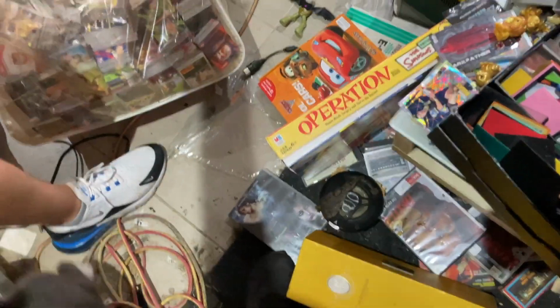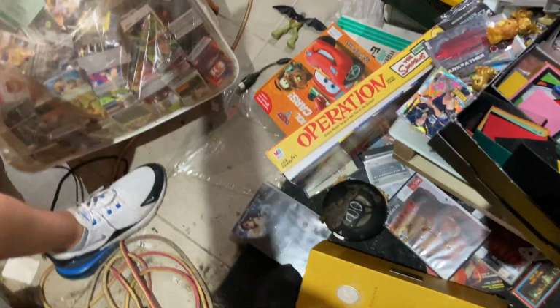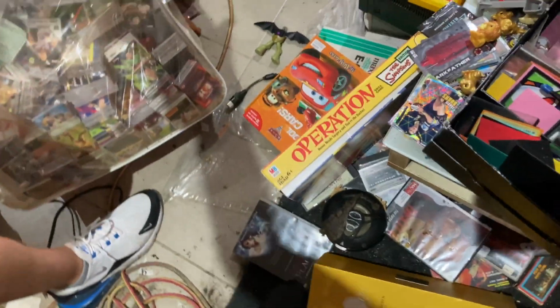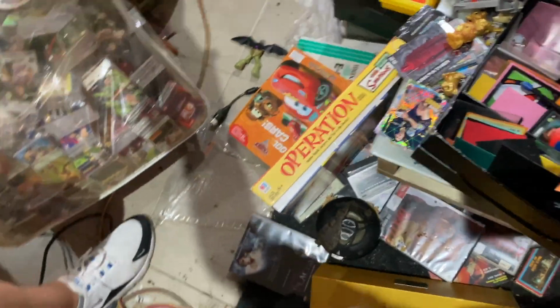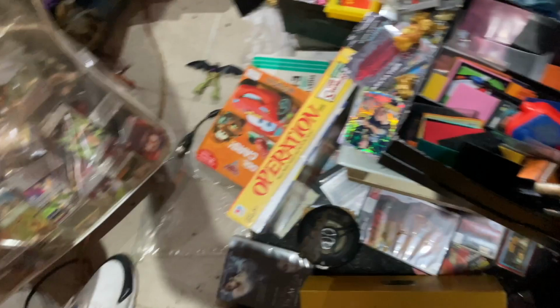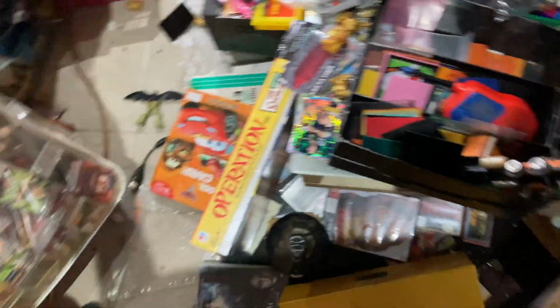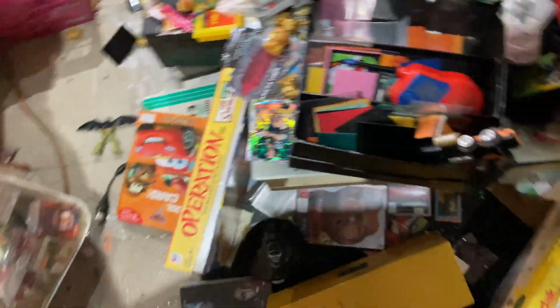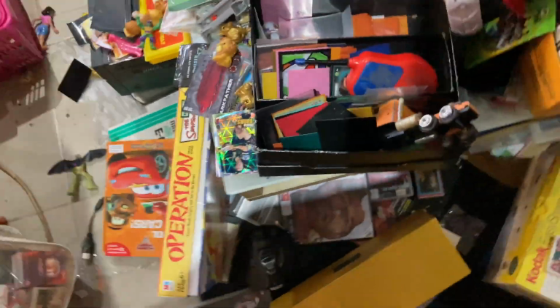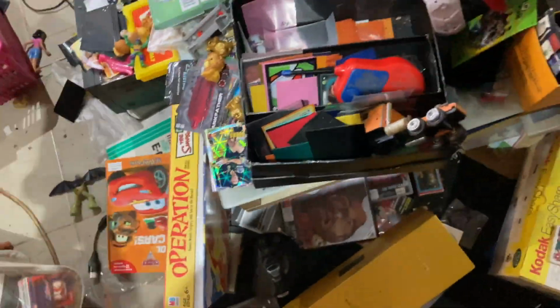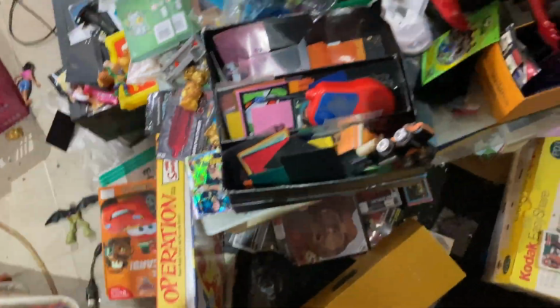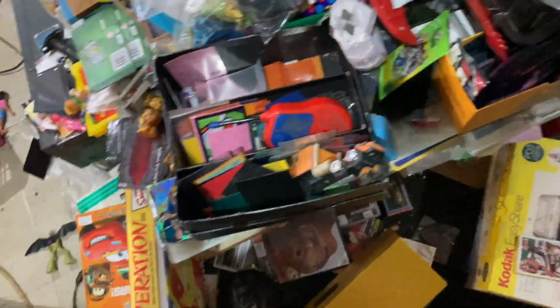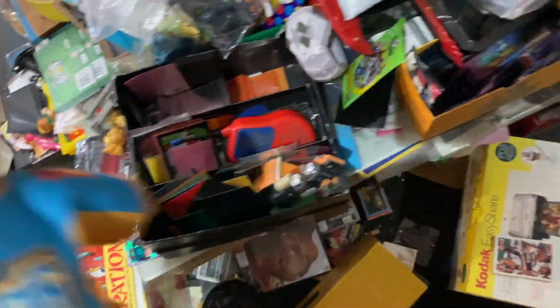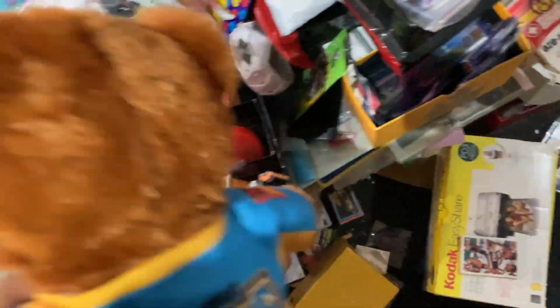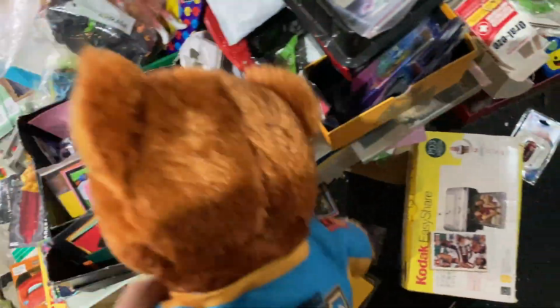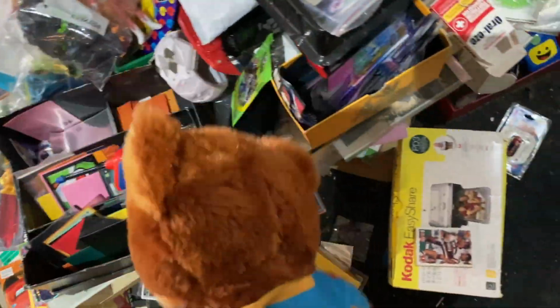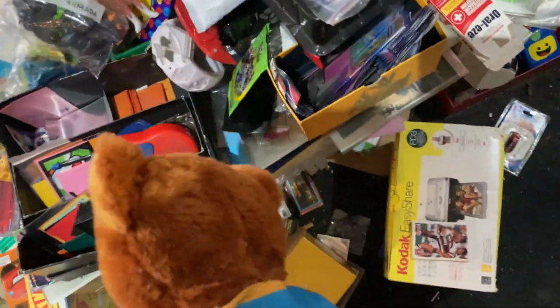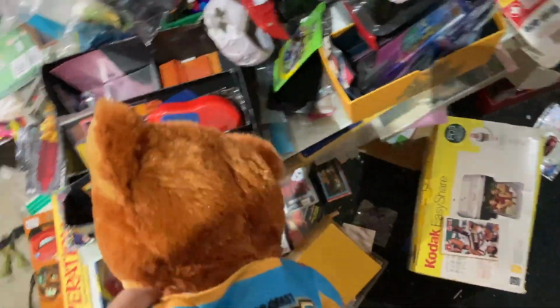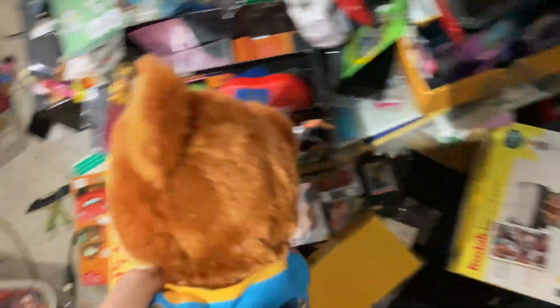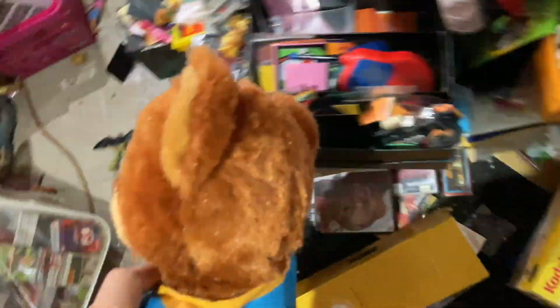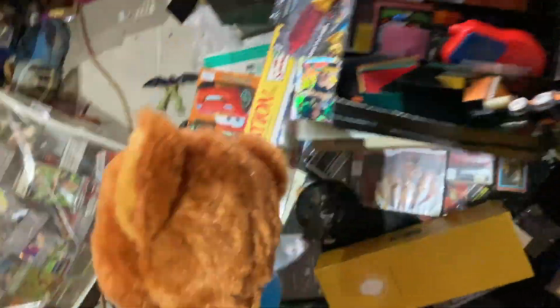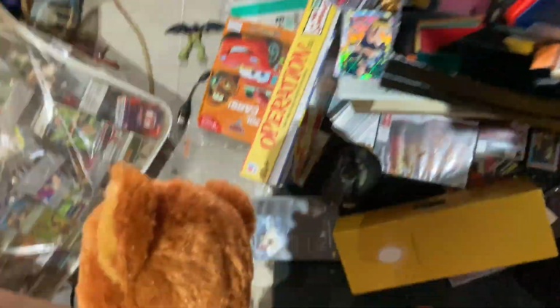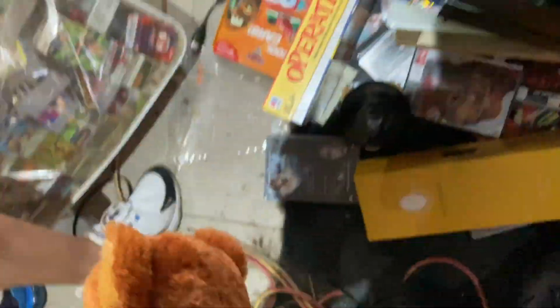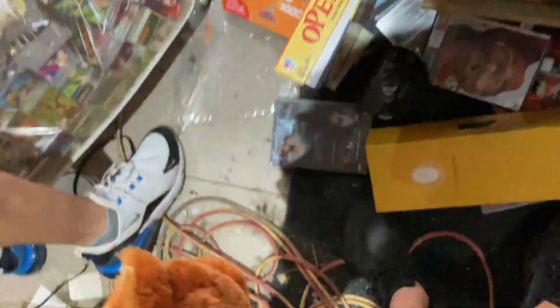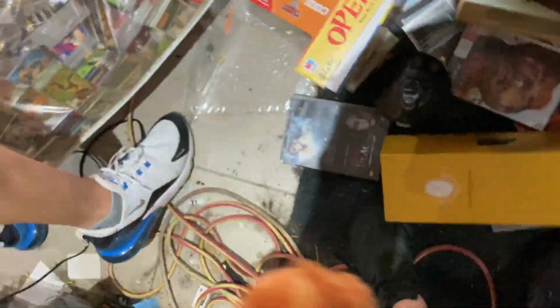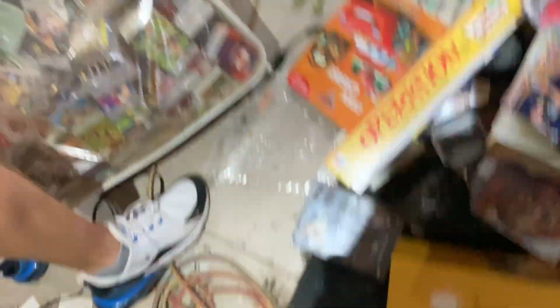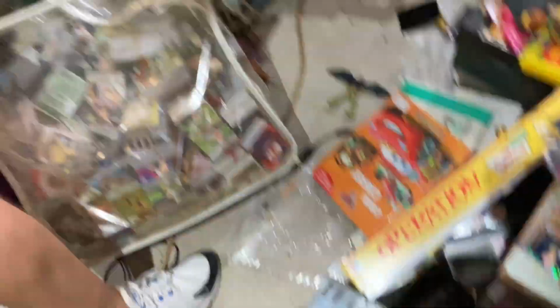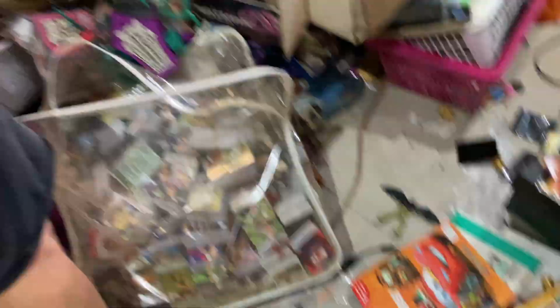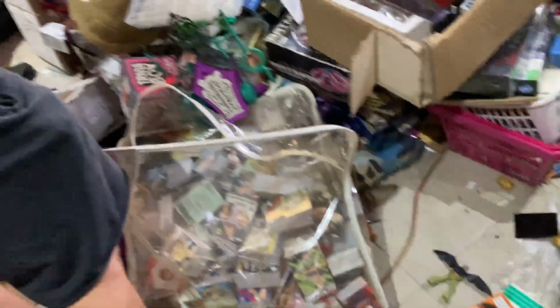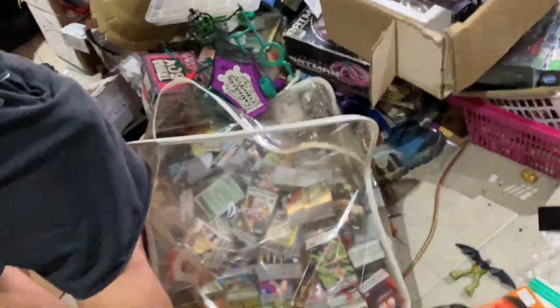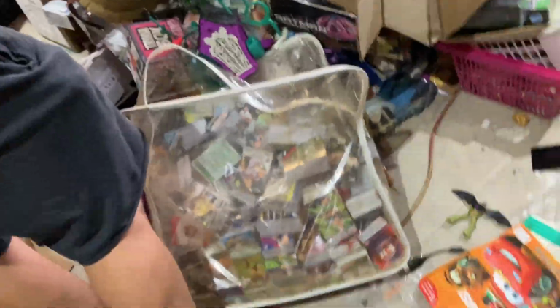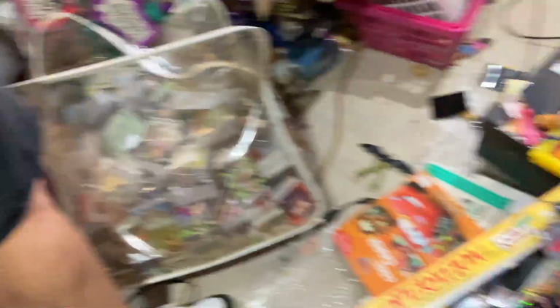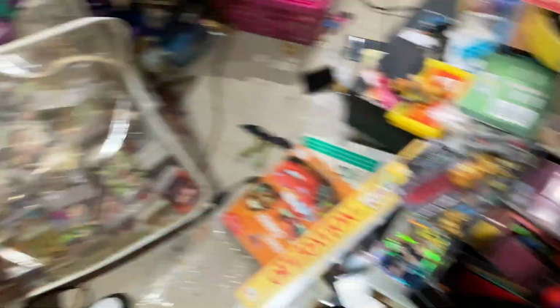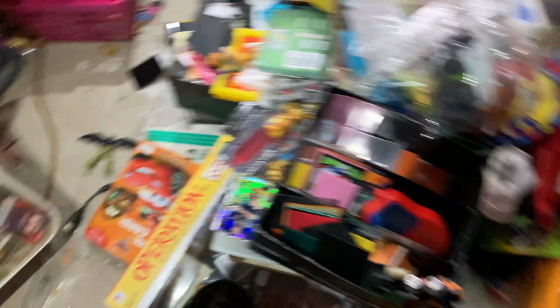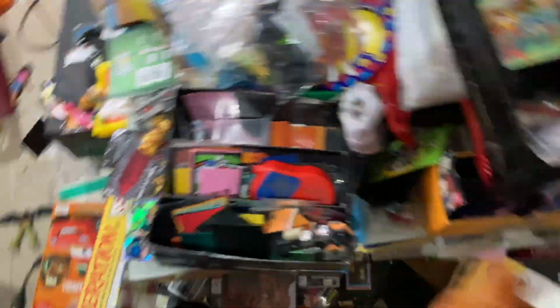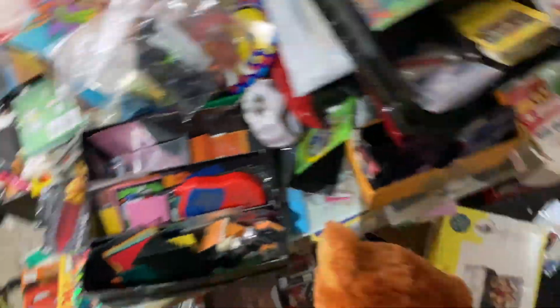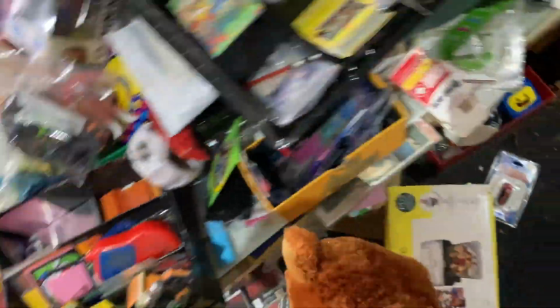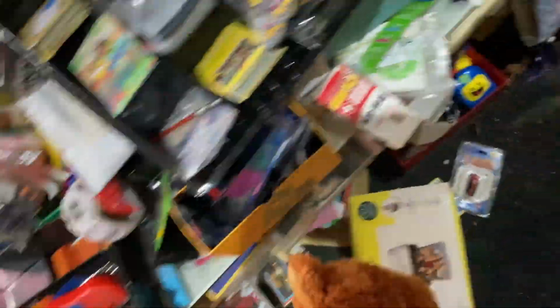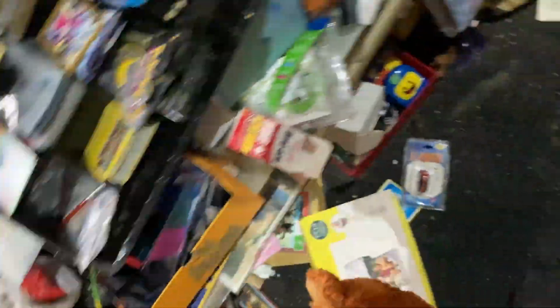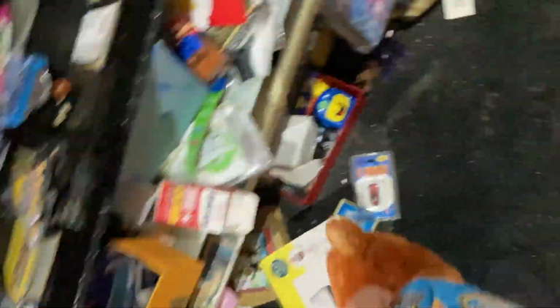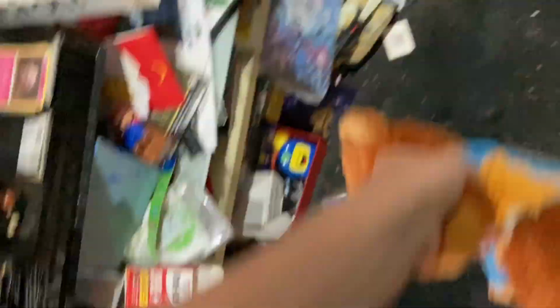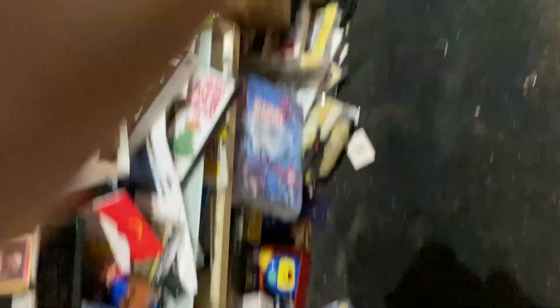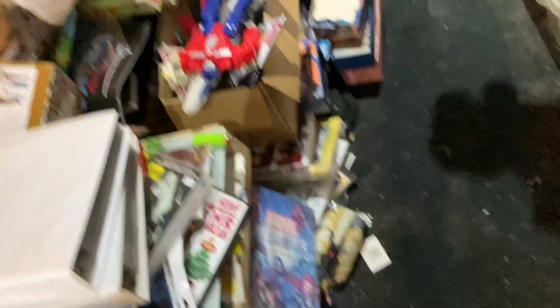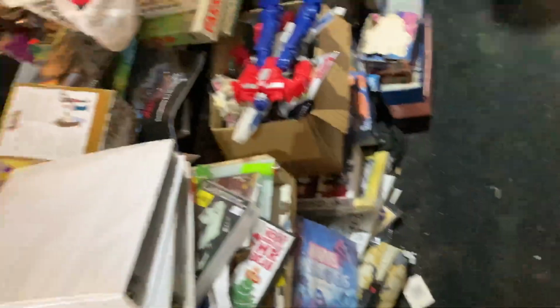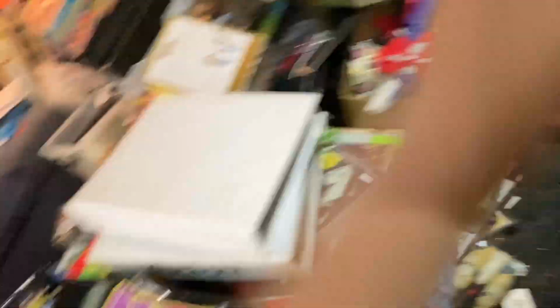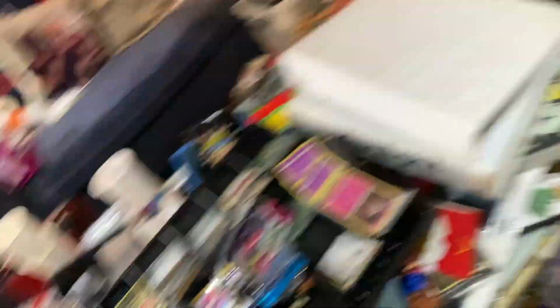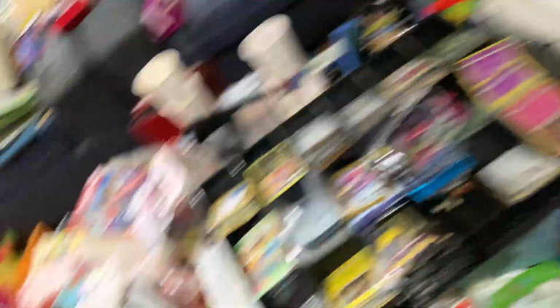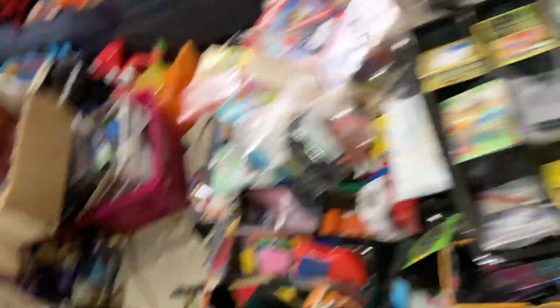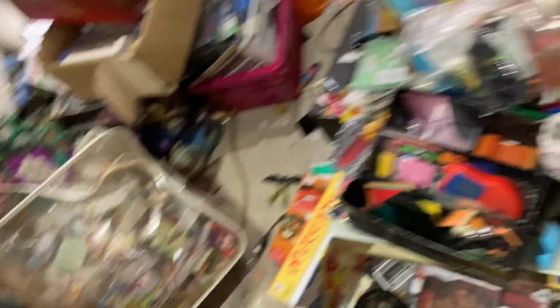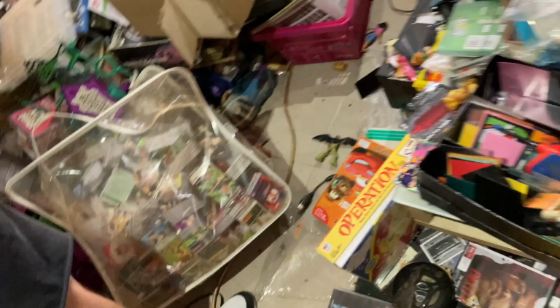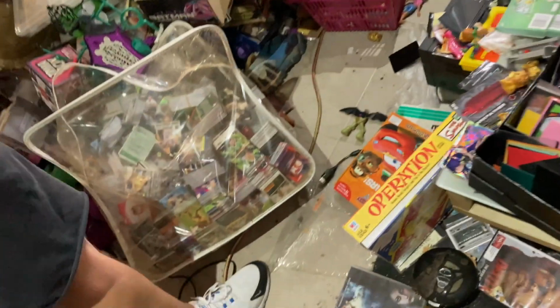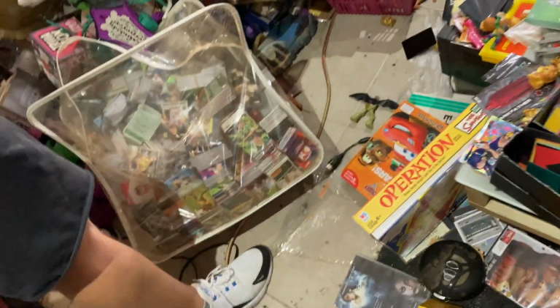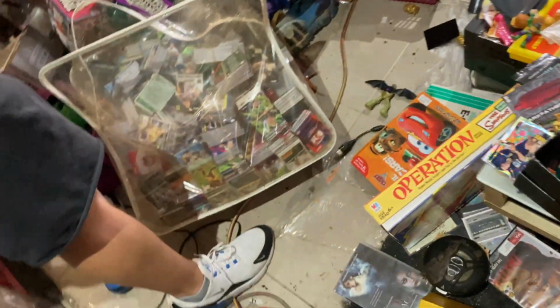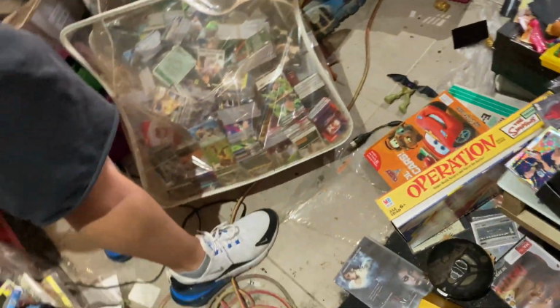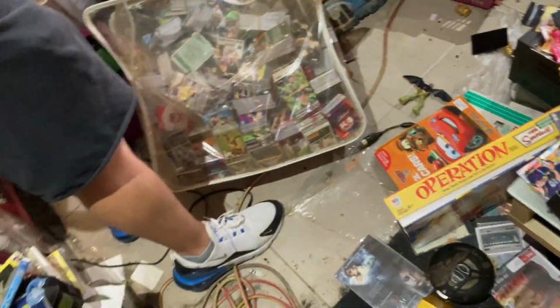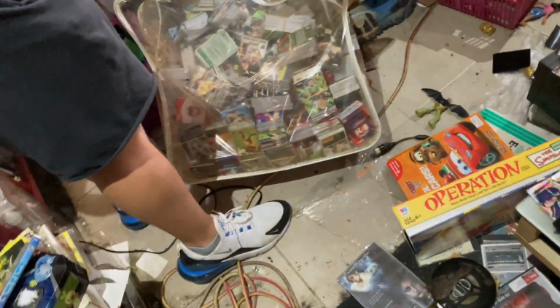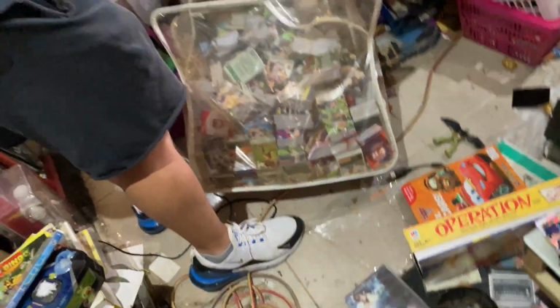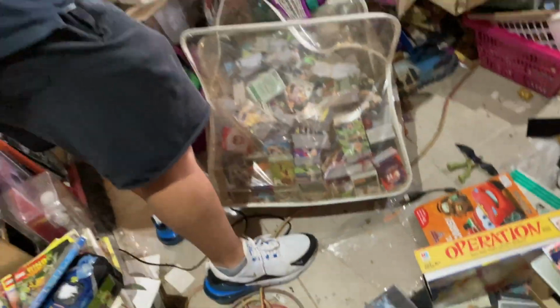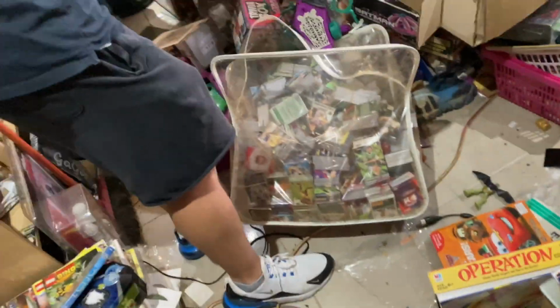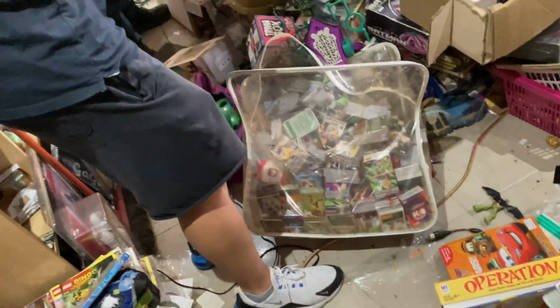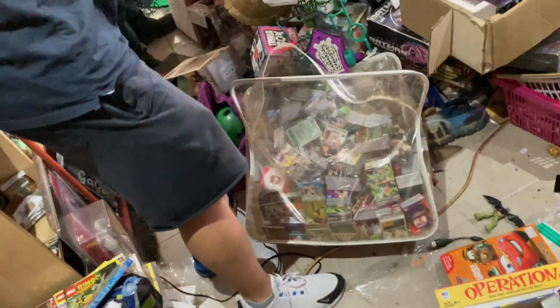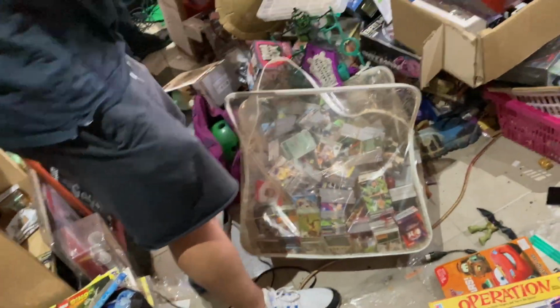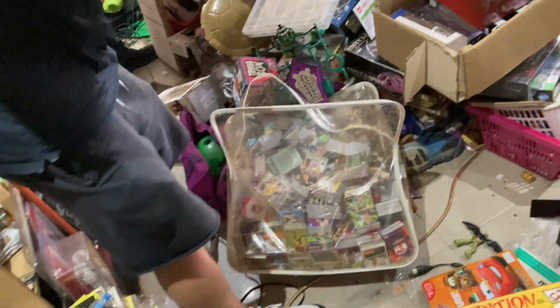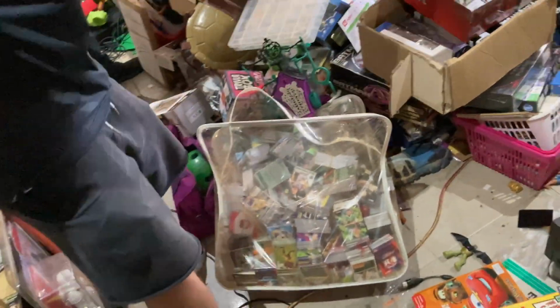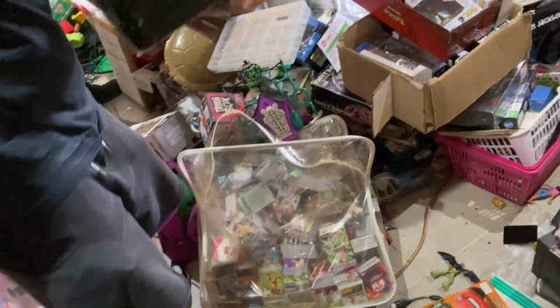So definitely stick along to see that. And I also want to include another pick that we went to early in the week, which I found some also really good items.